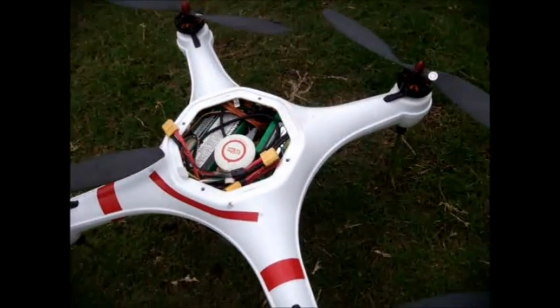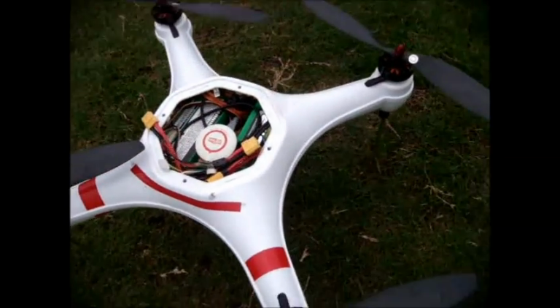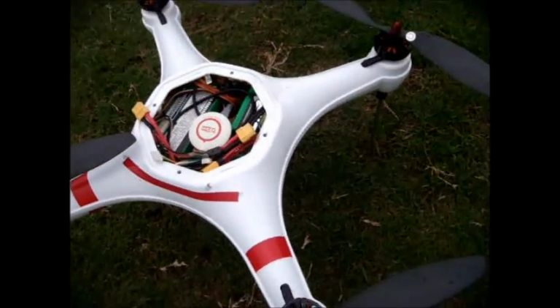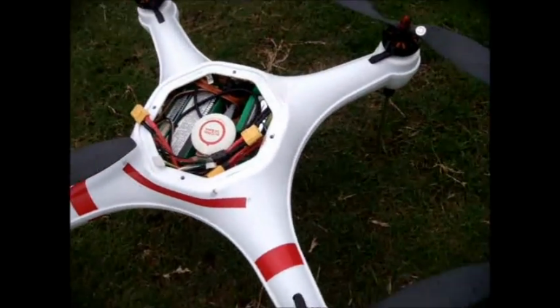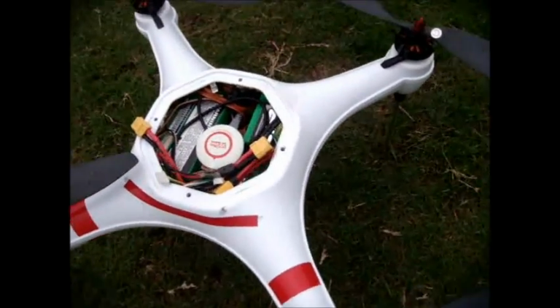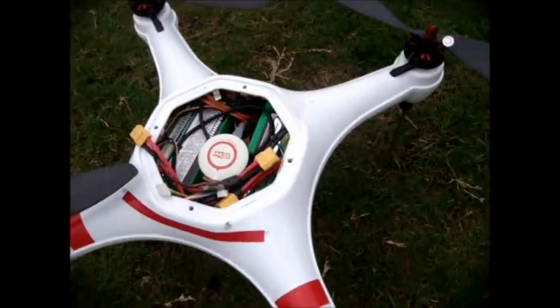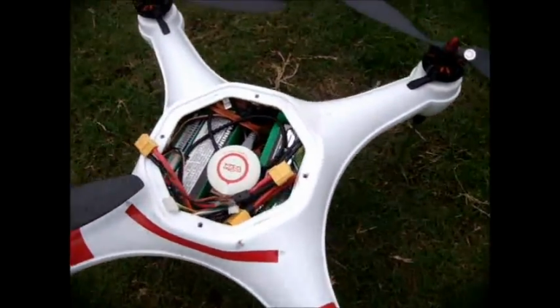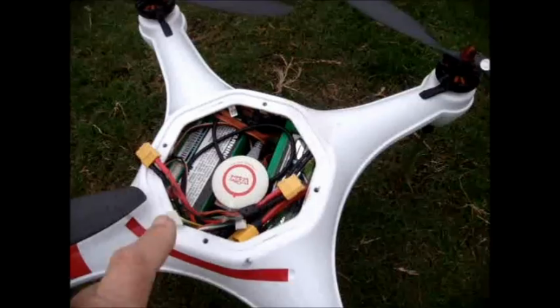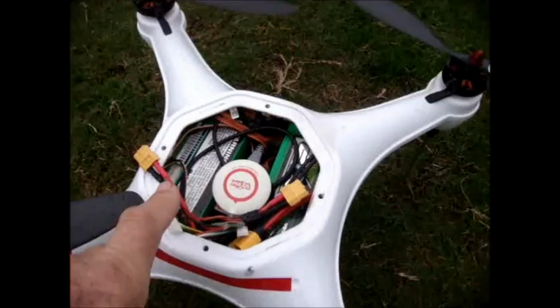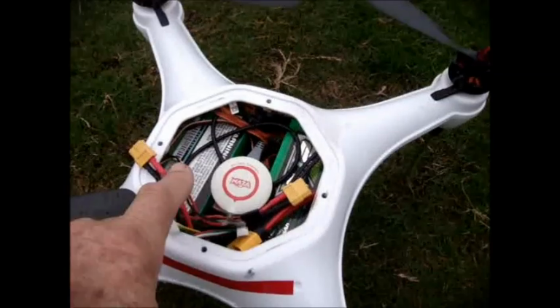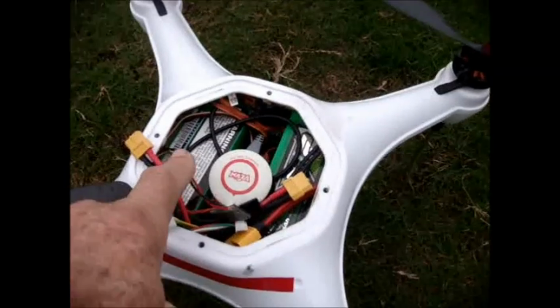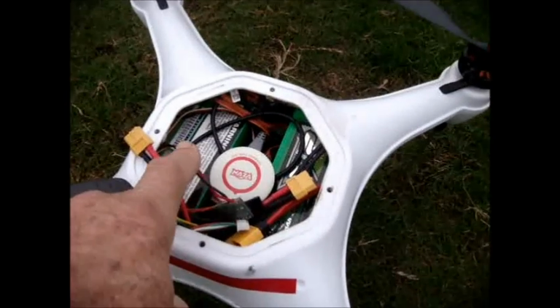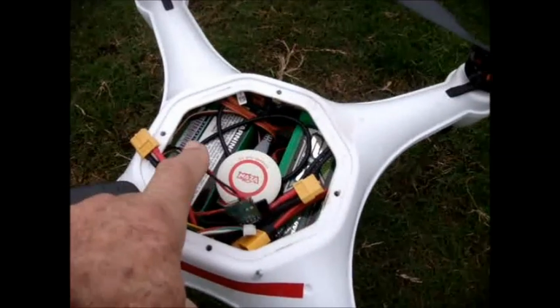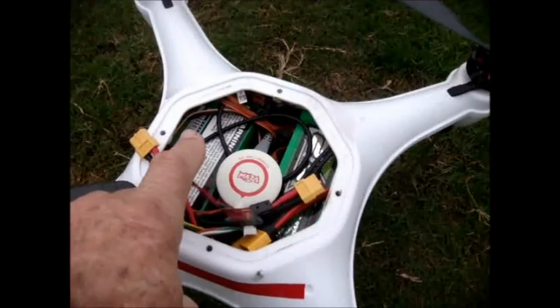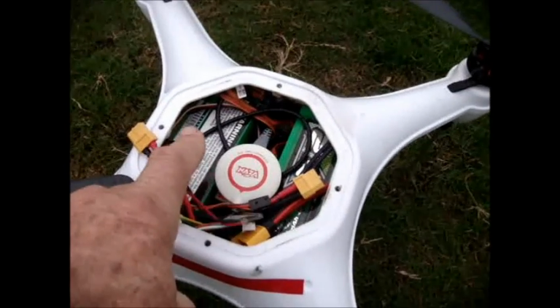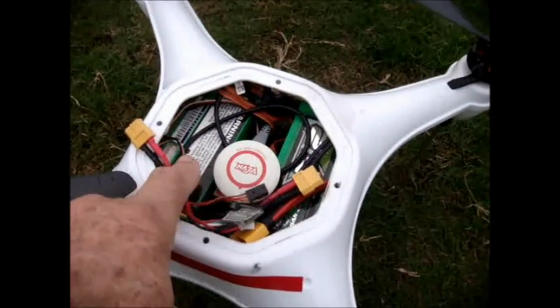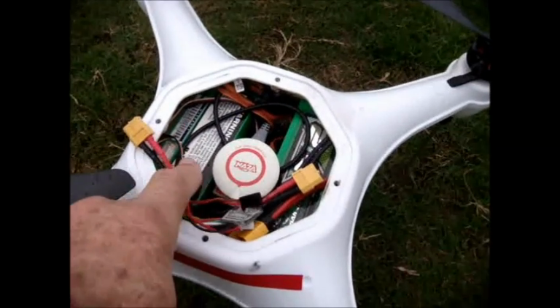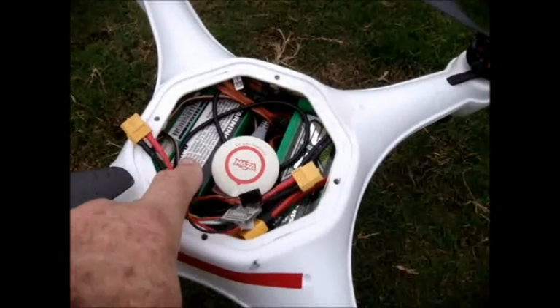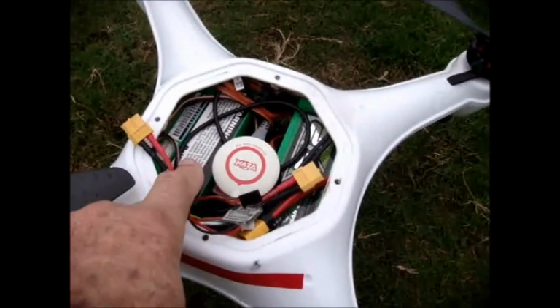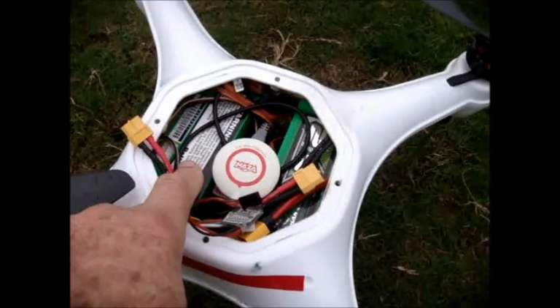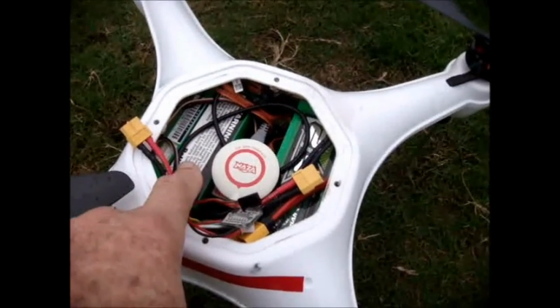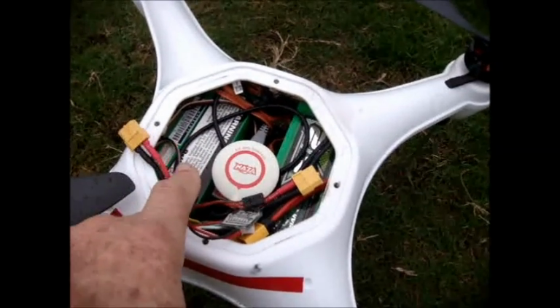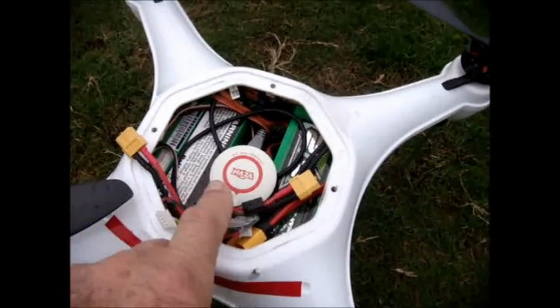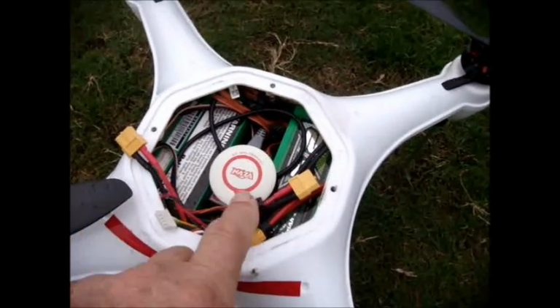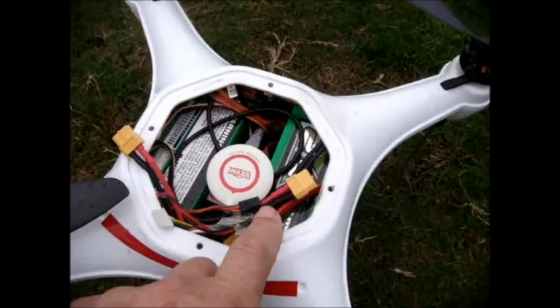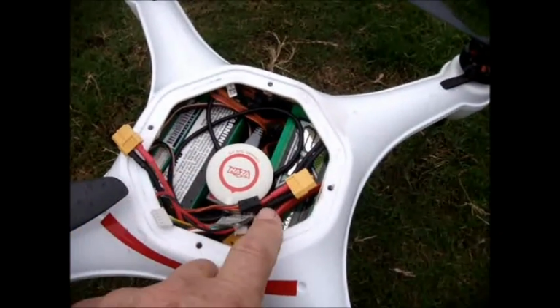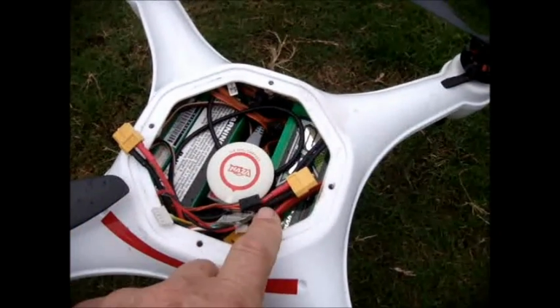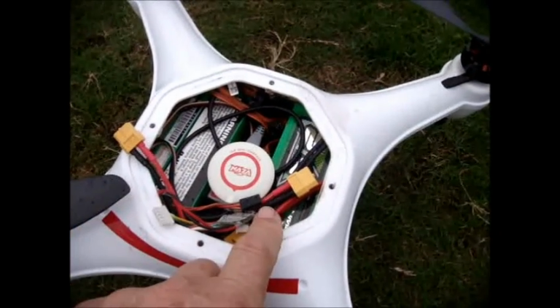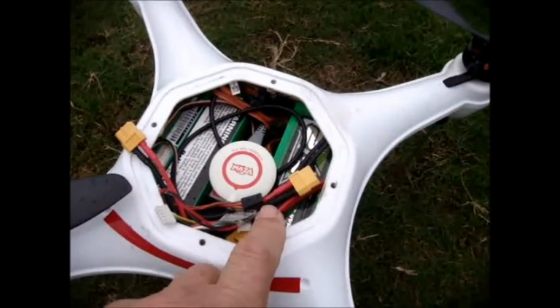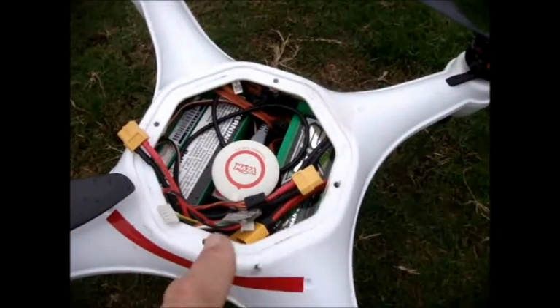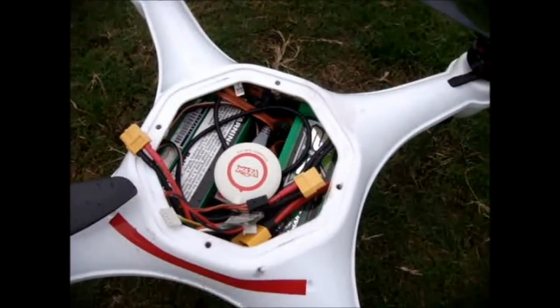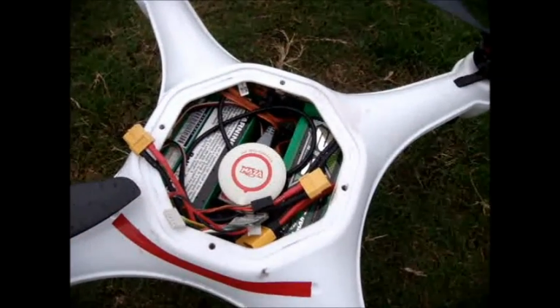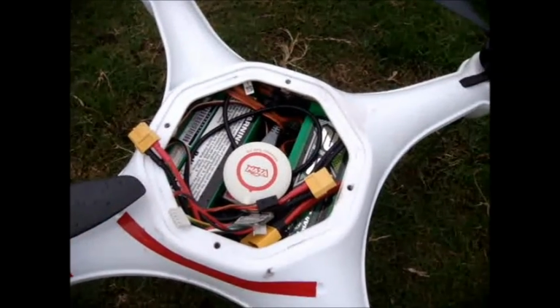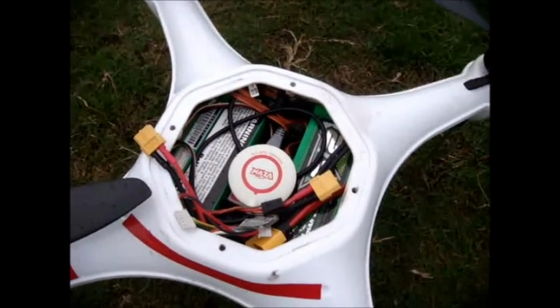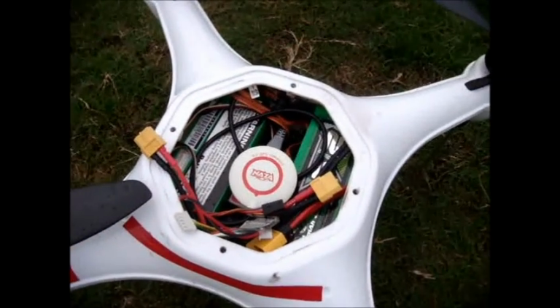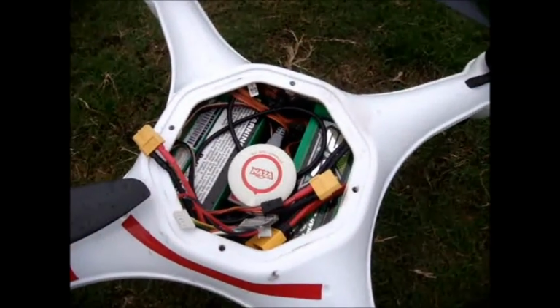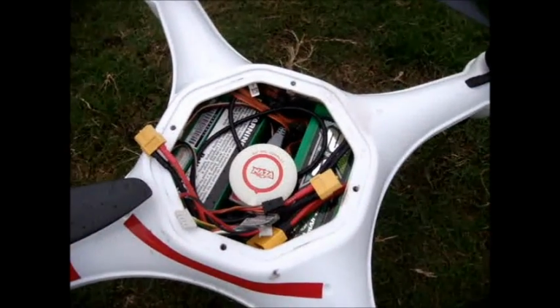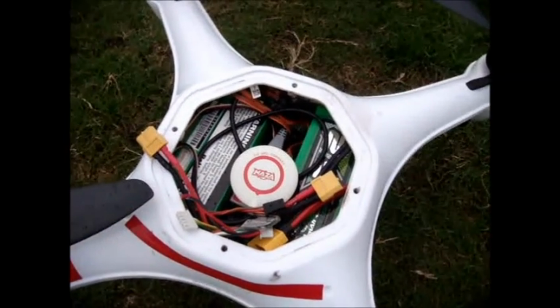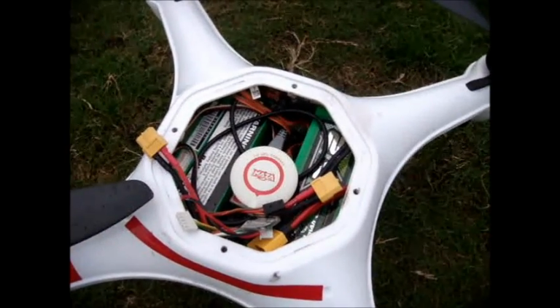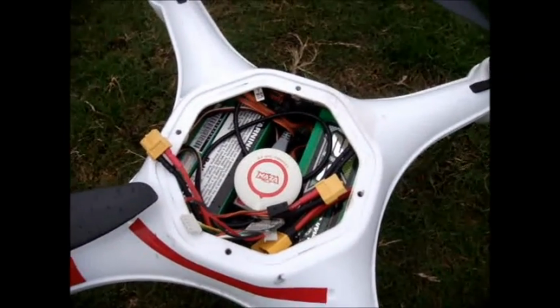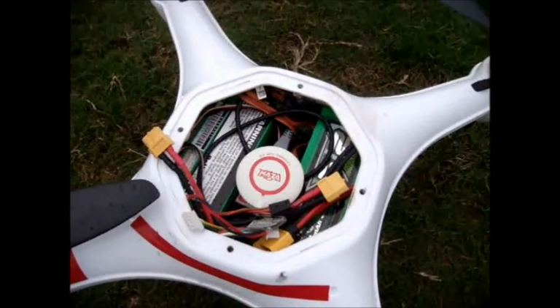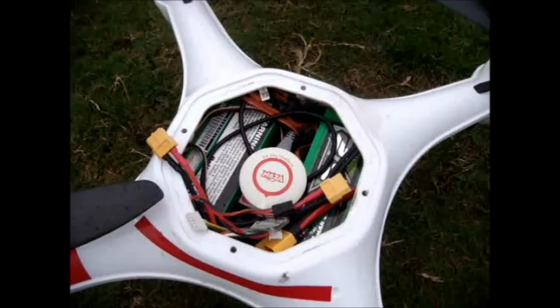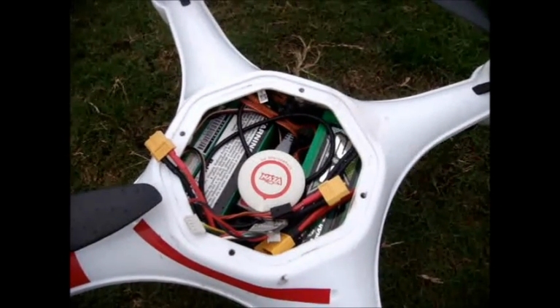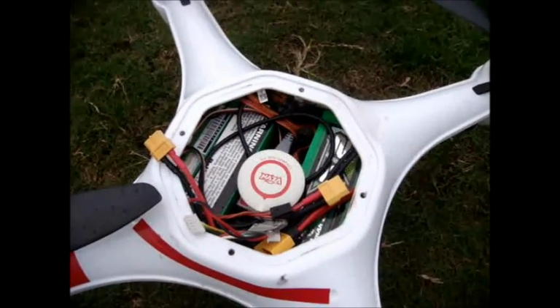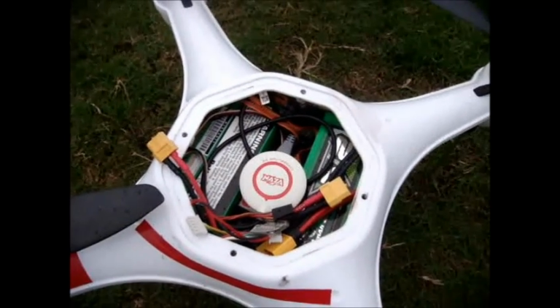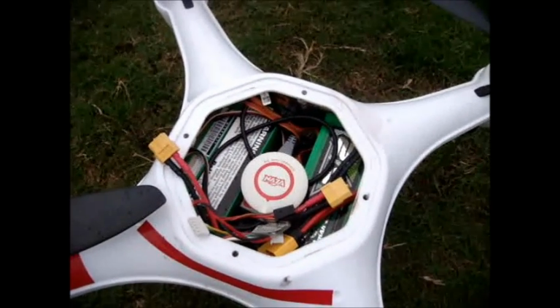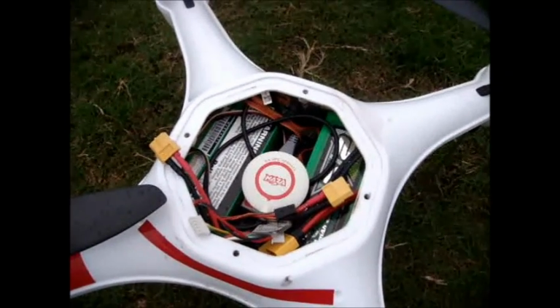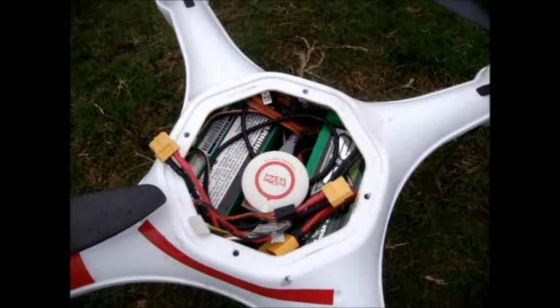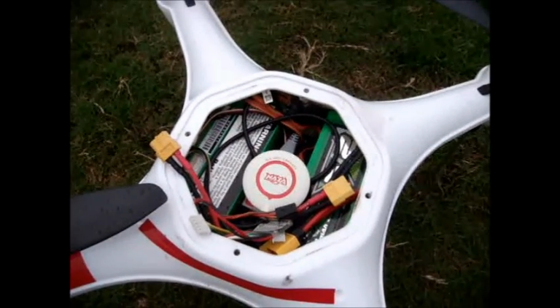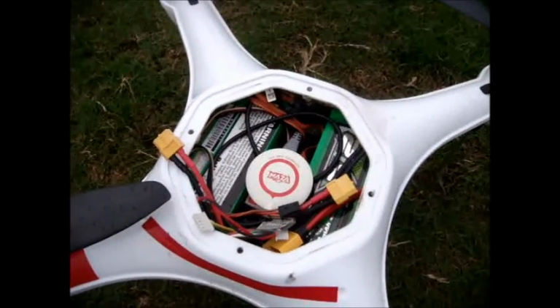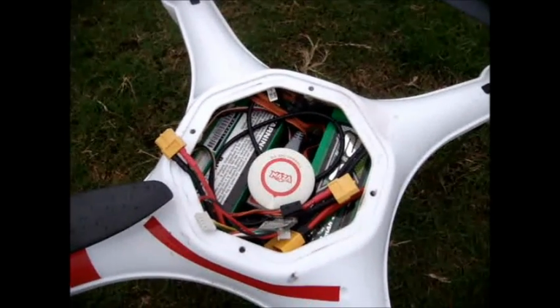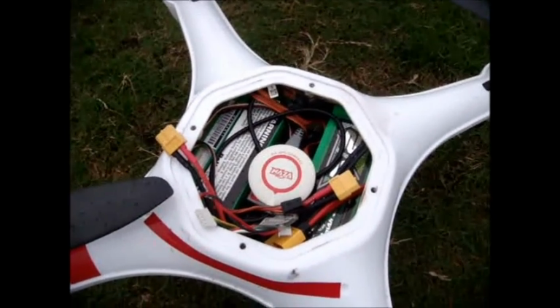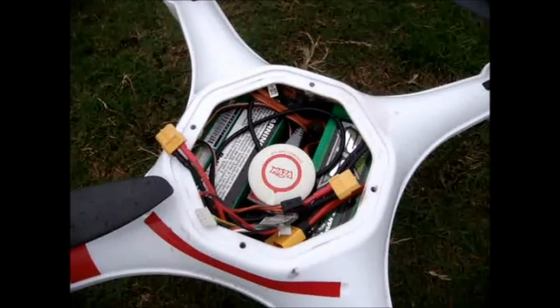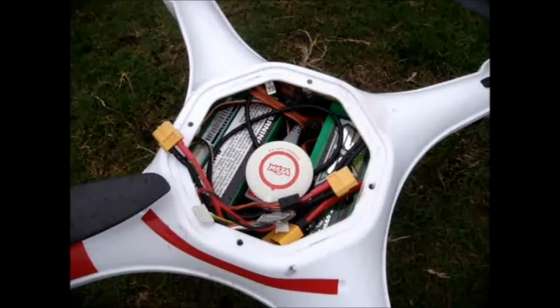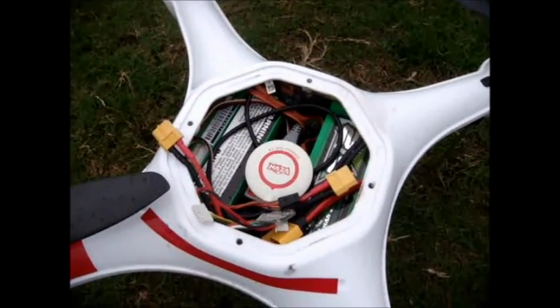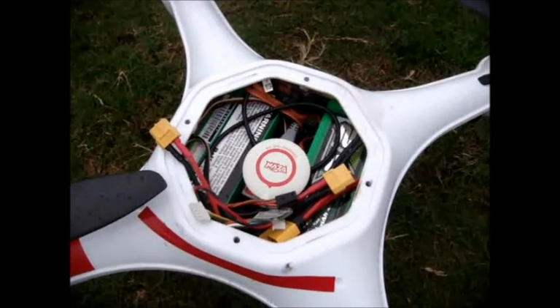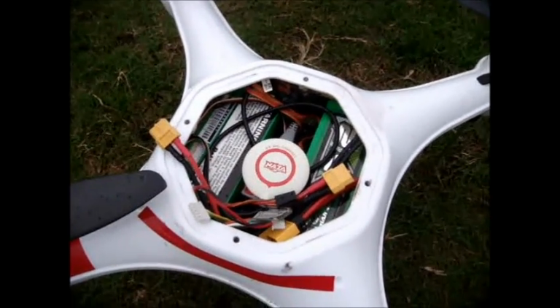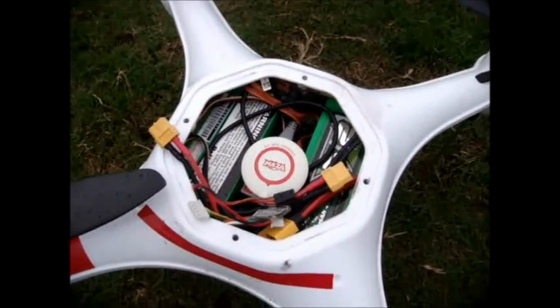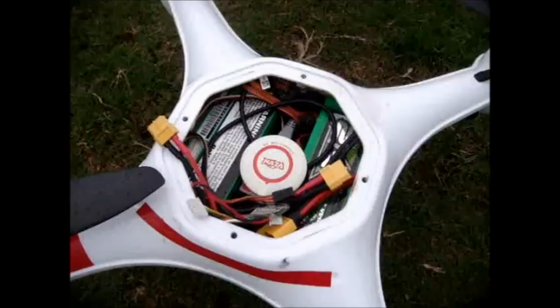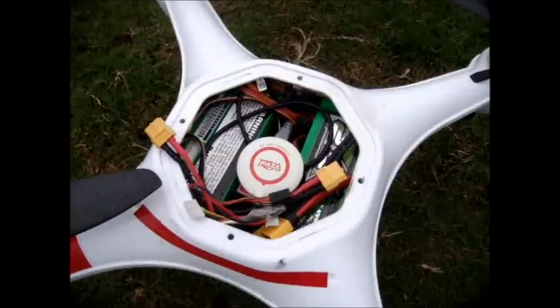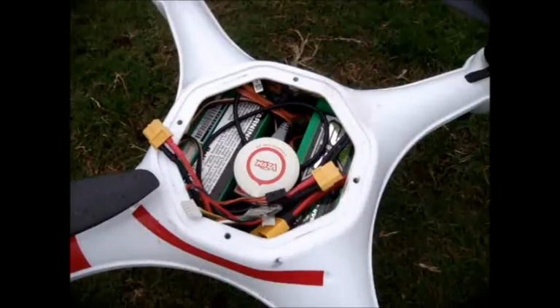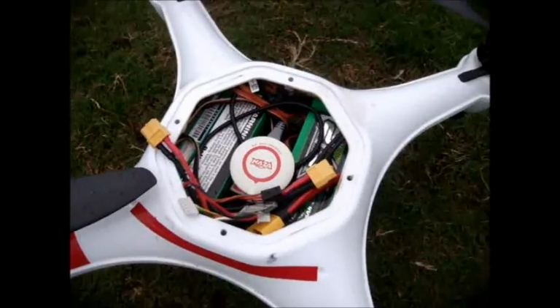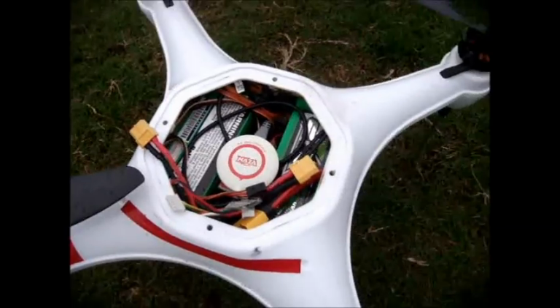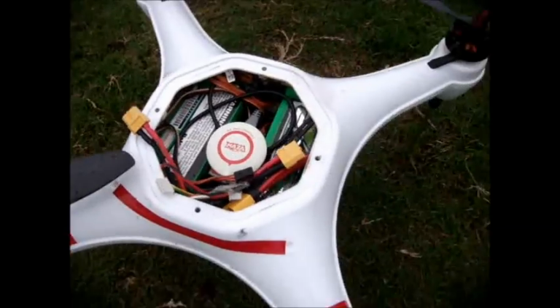I've got the same arrangement today. These are two of the 5,200 milliamp hour multi-star 4S batteries.